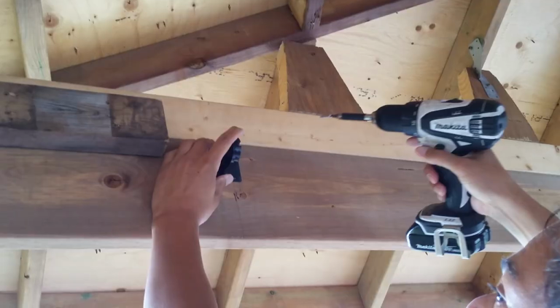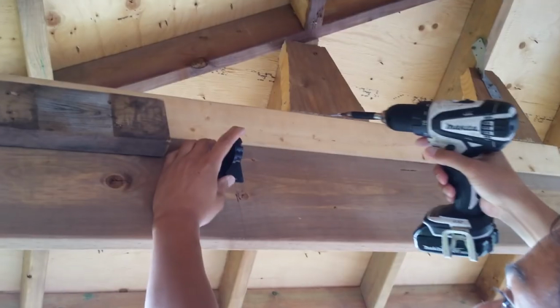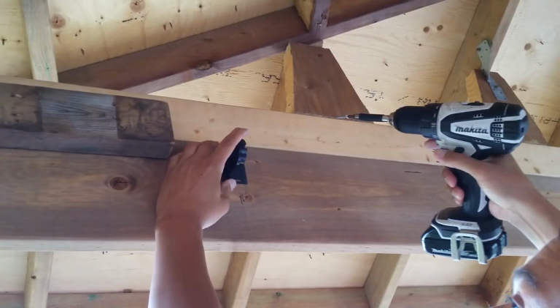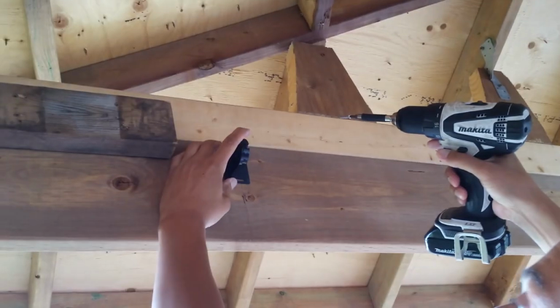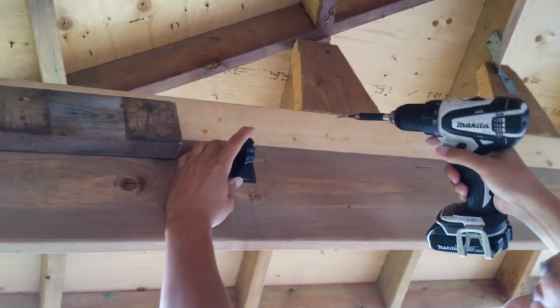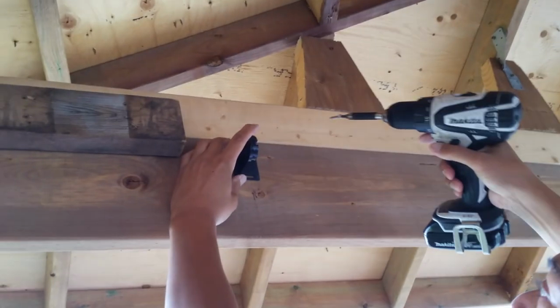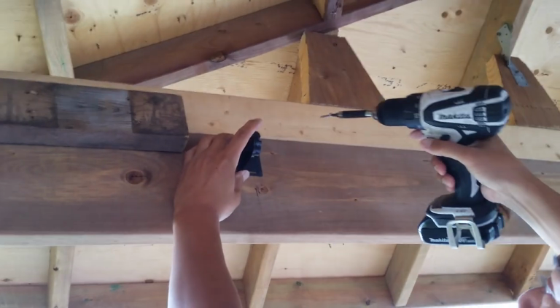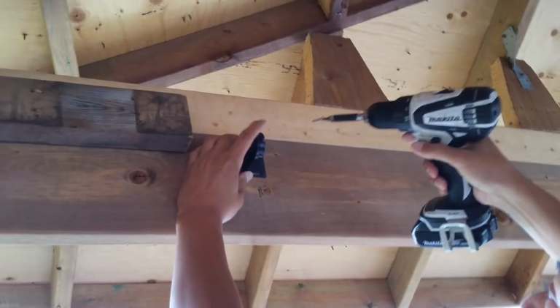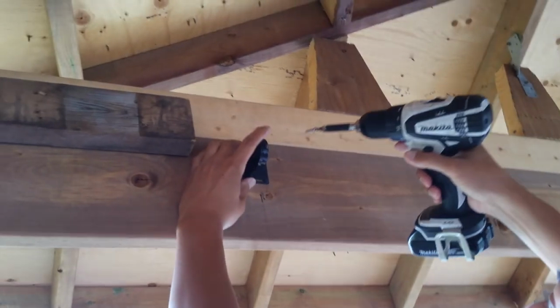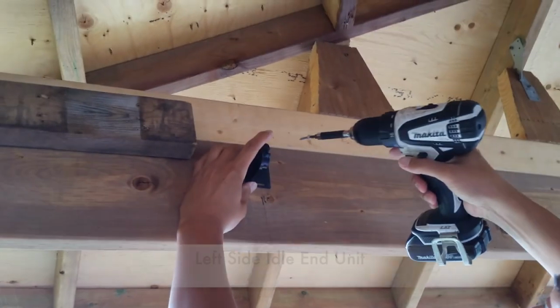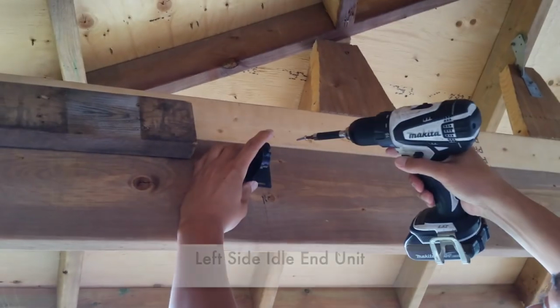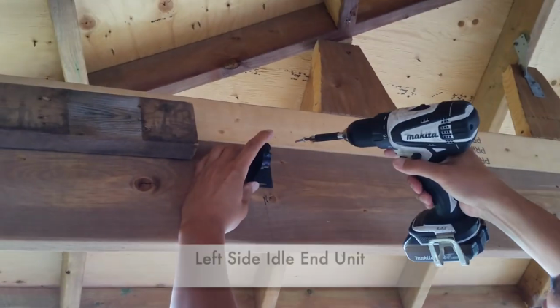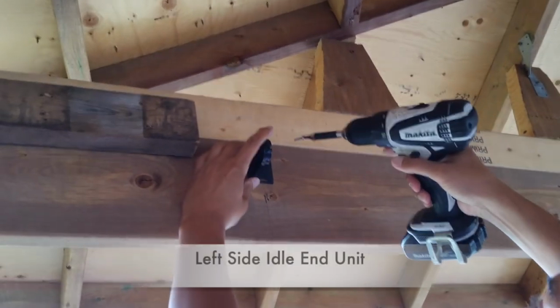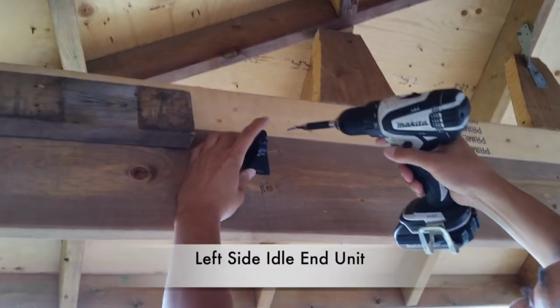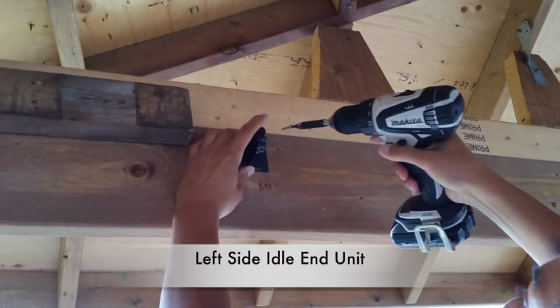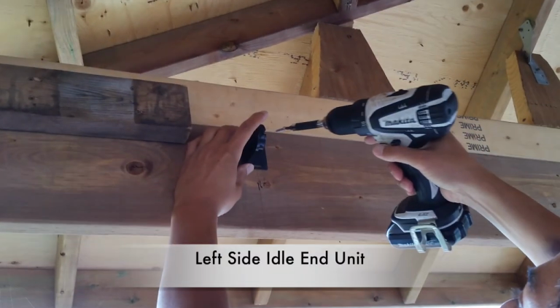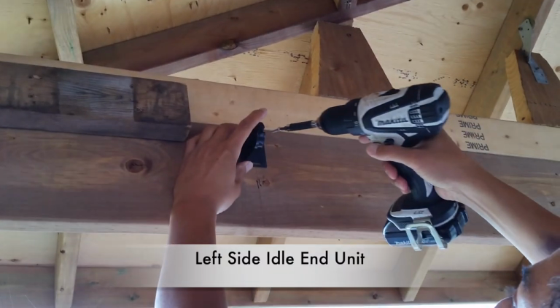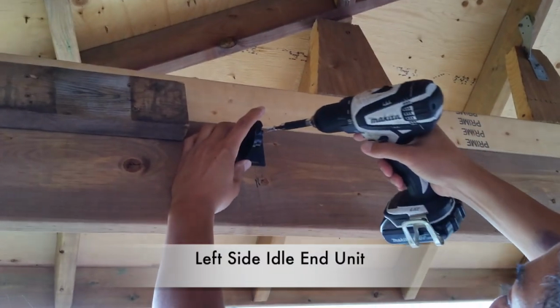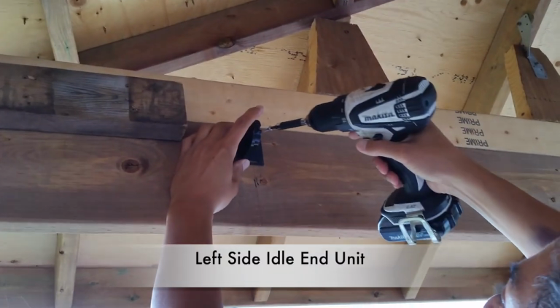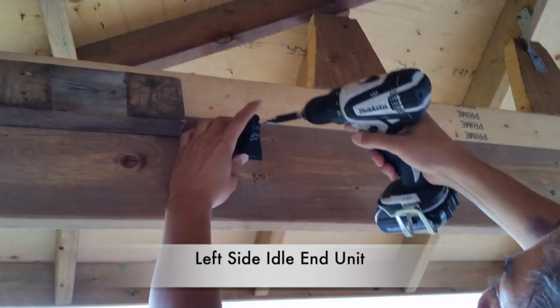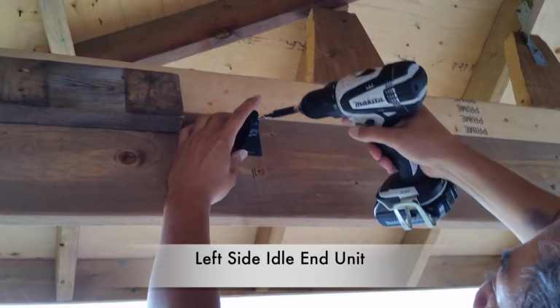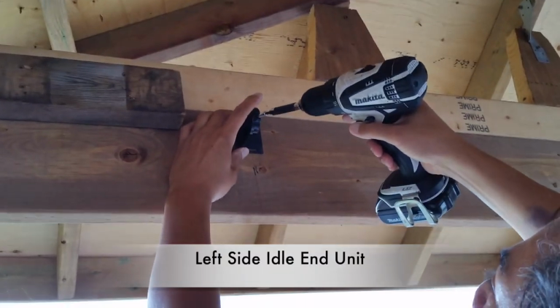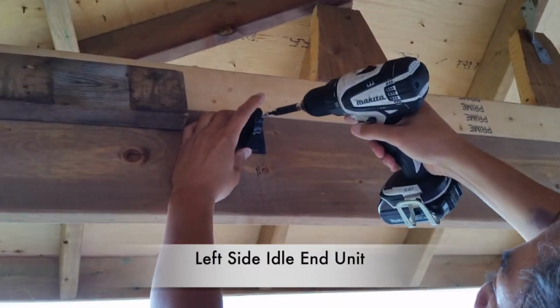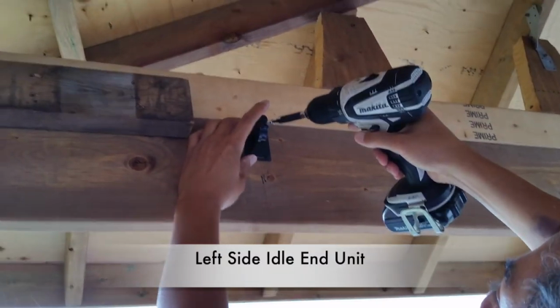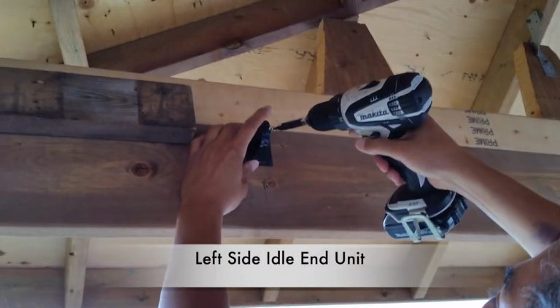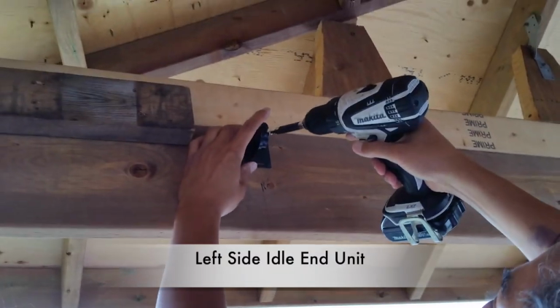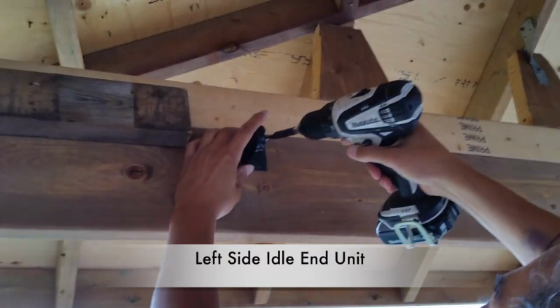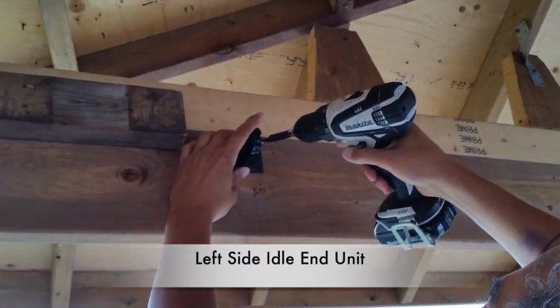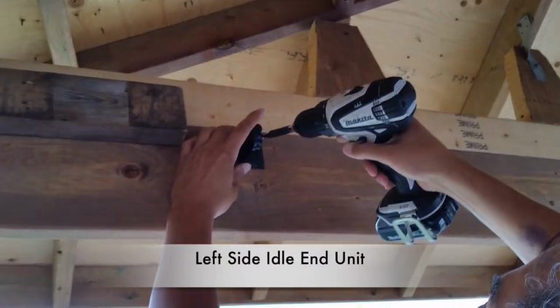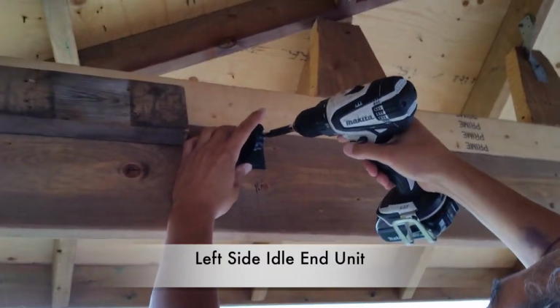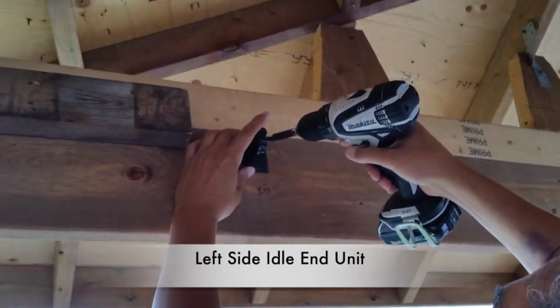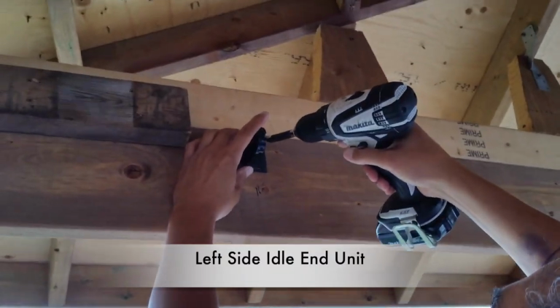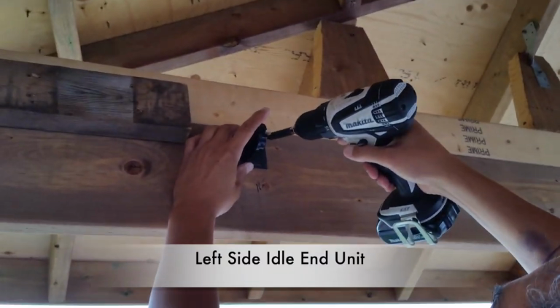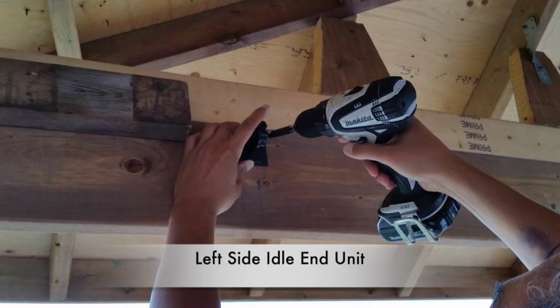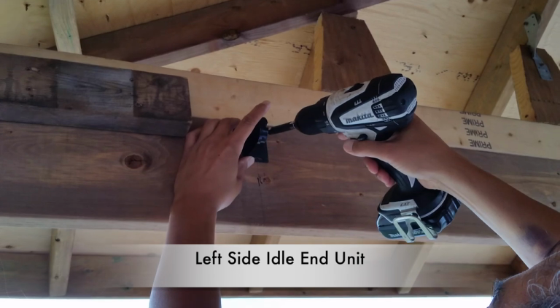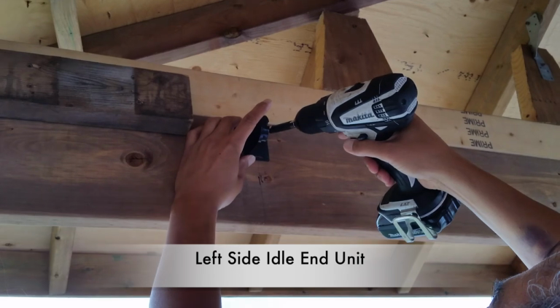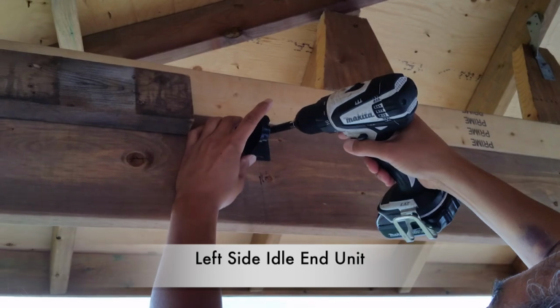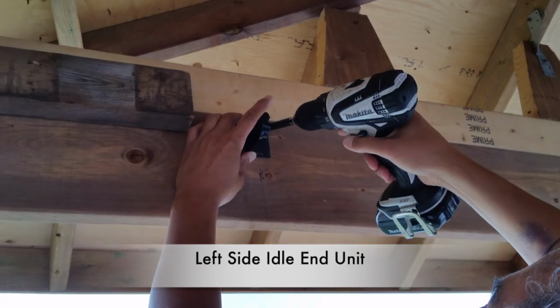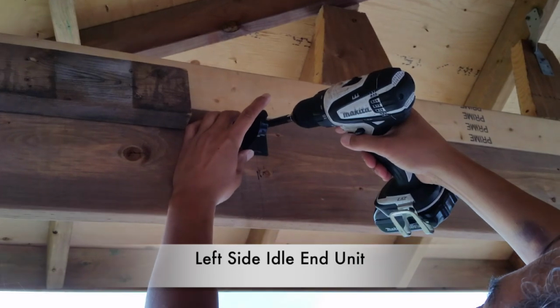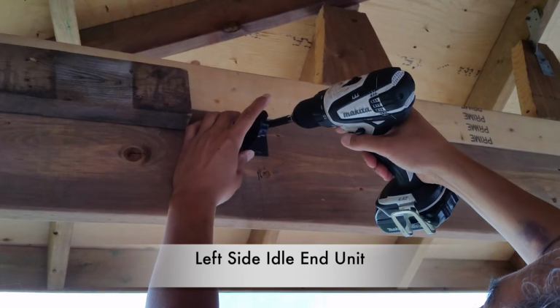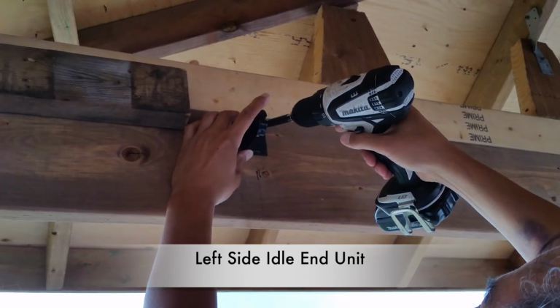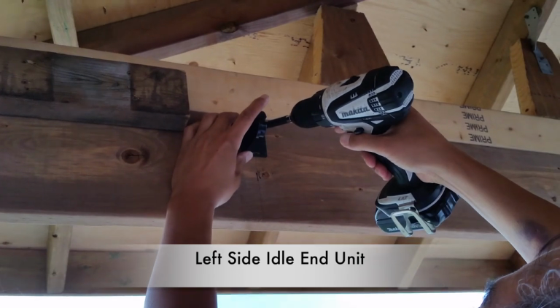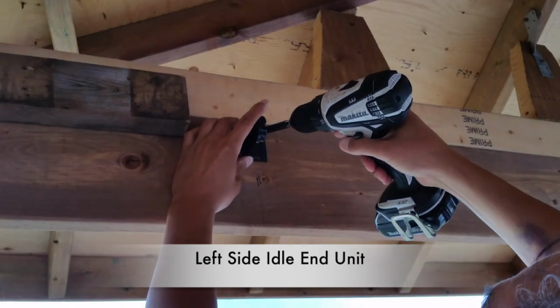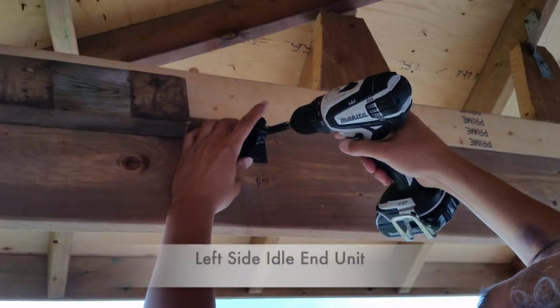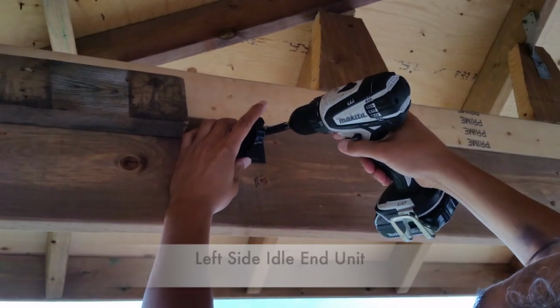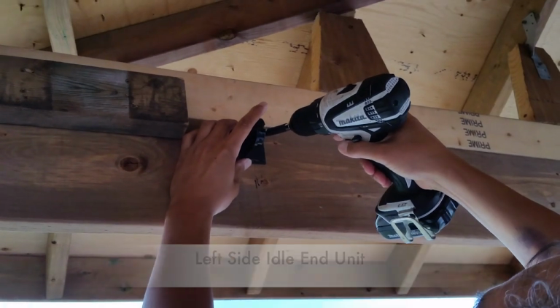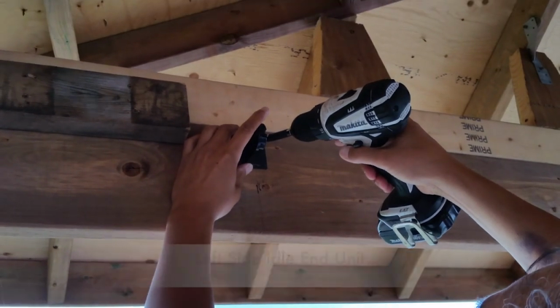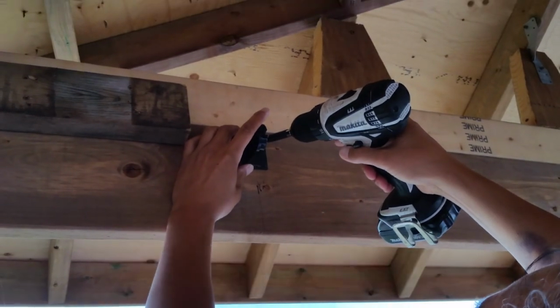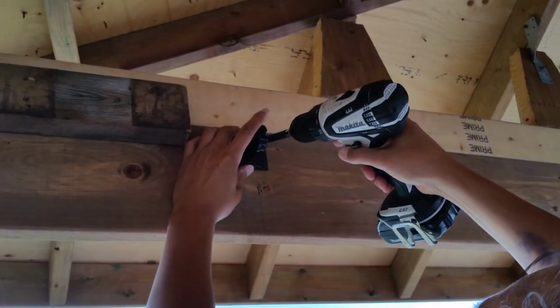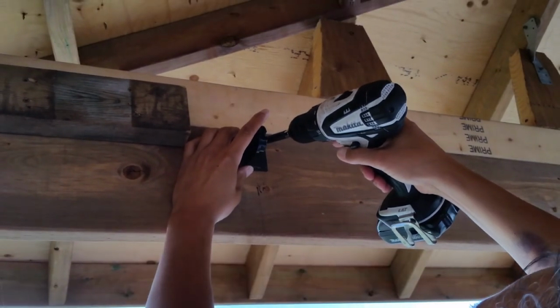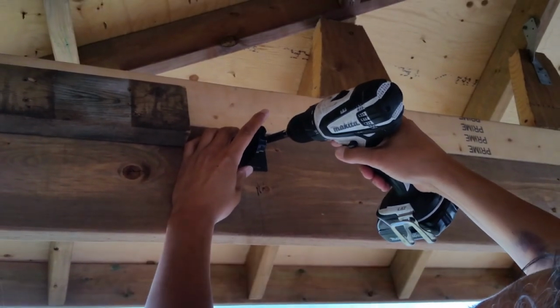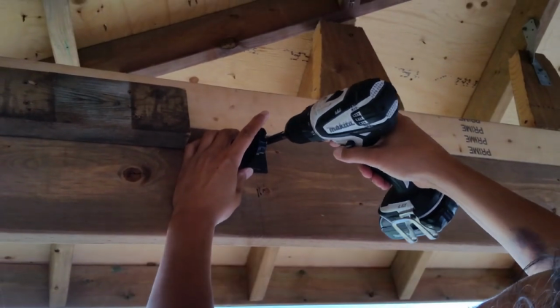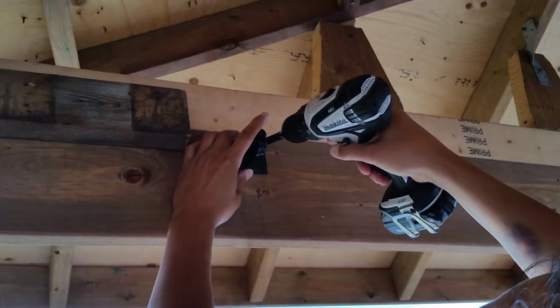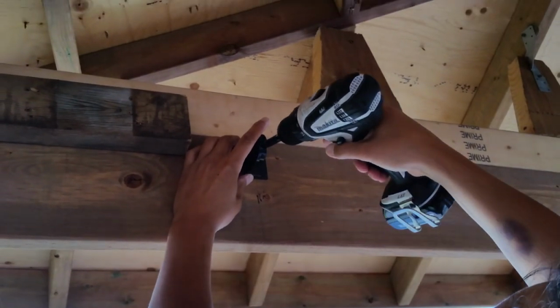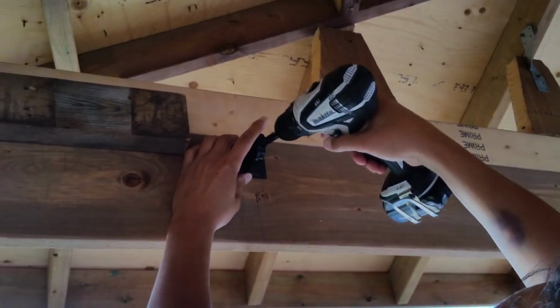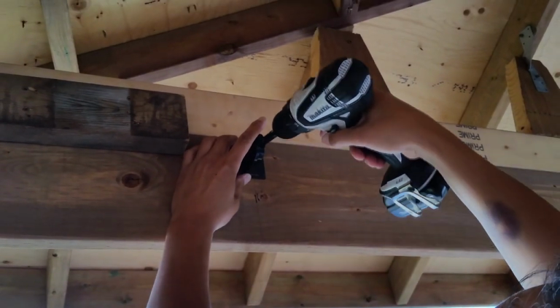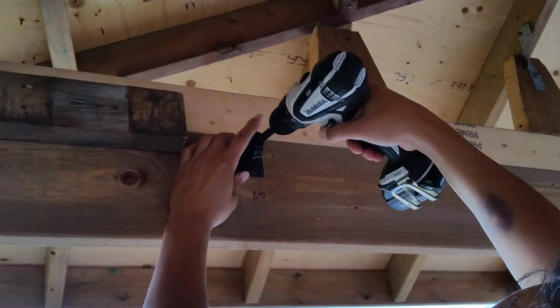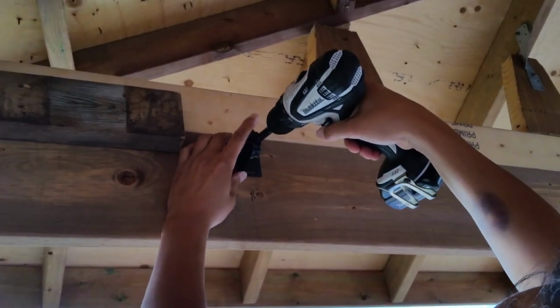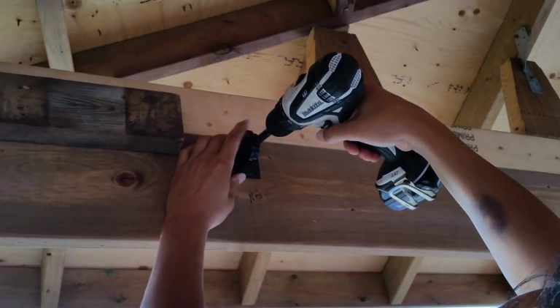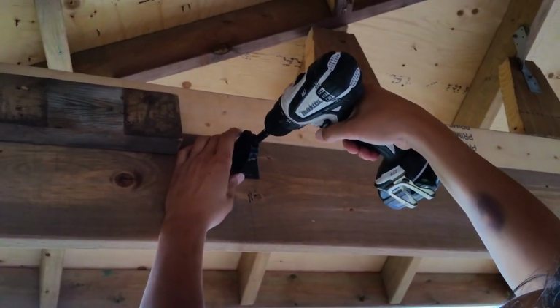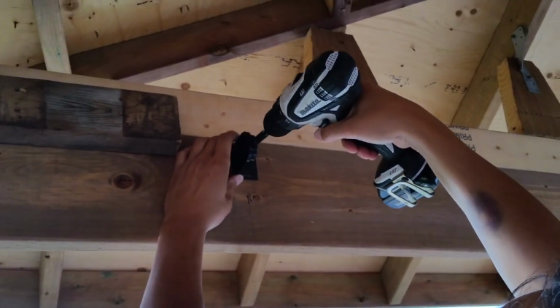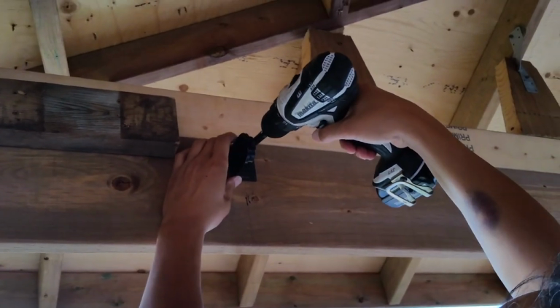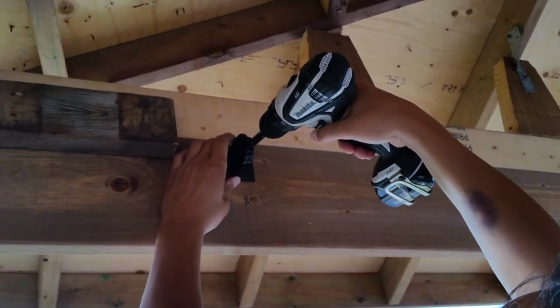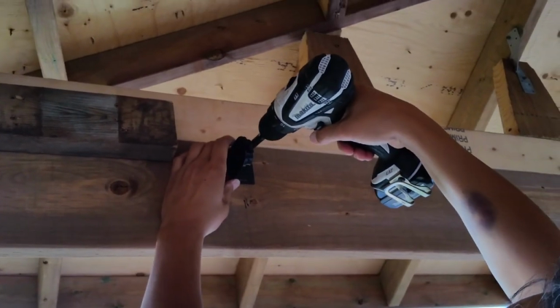Then I position my left side idle end unit and fasten it with two screws.